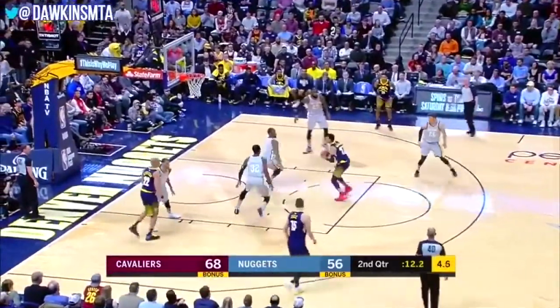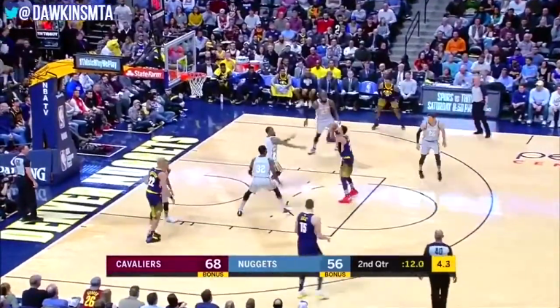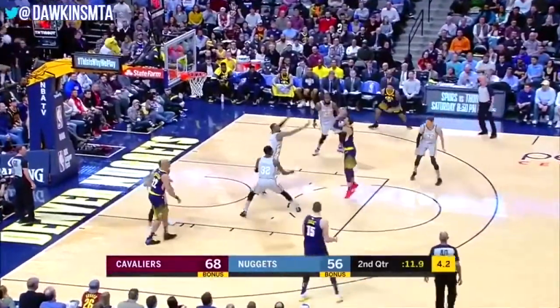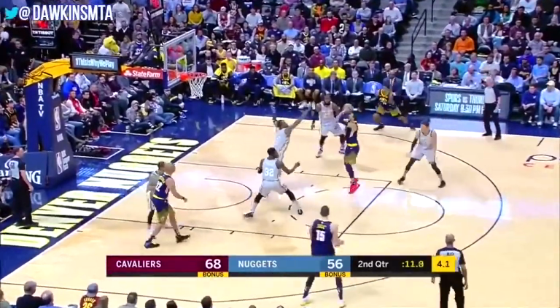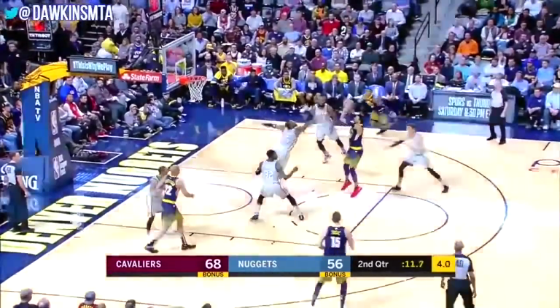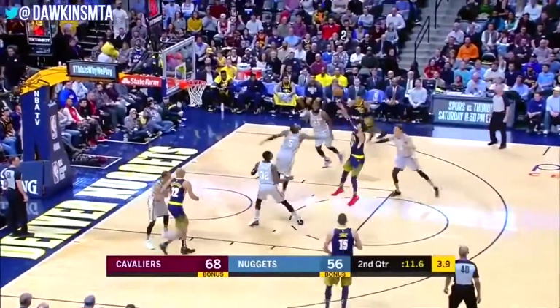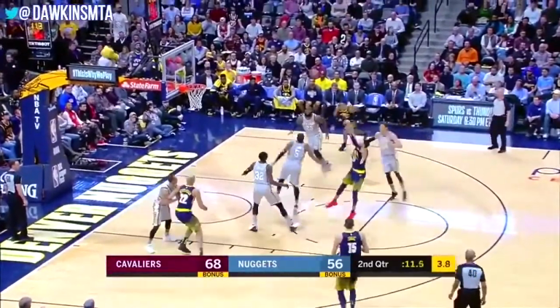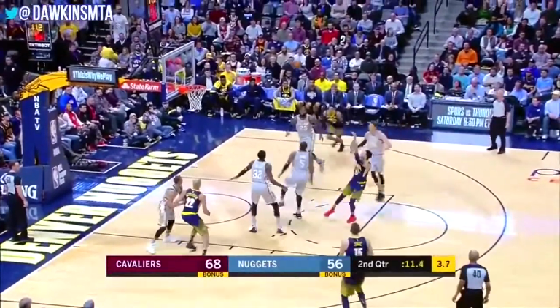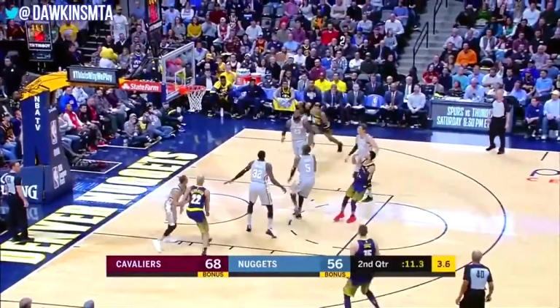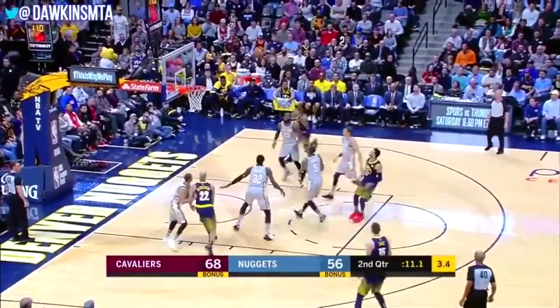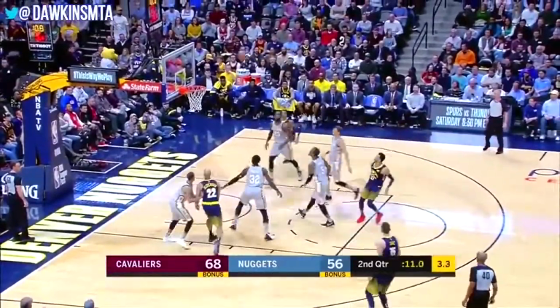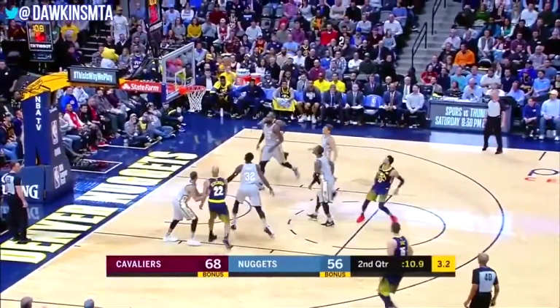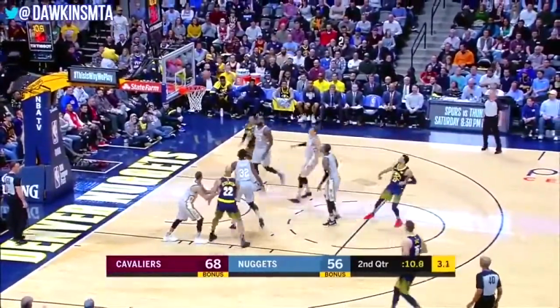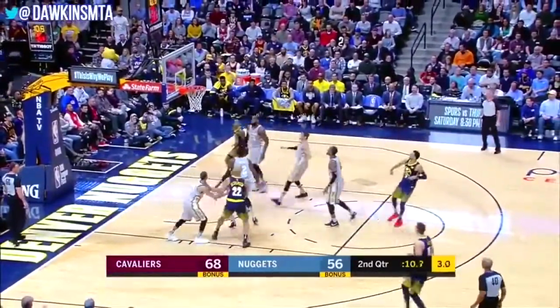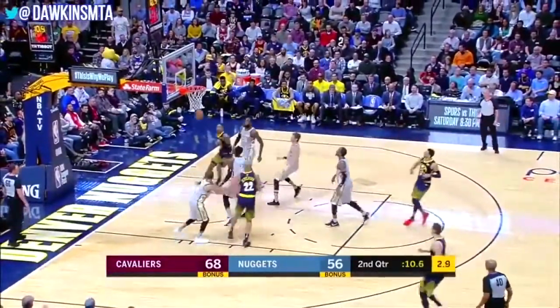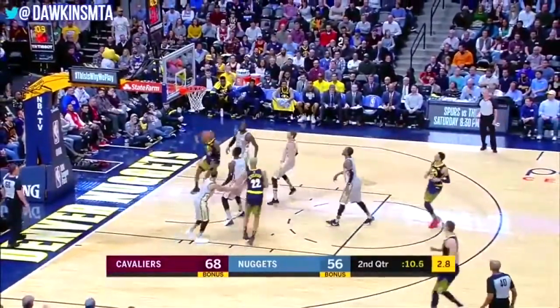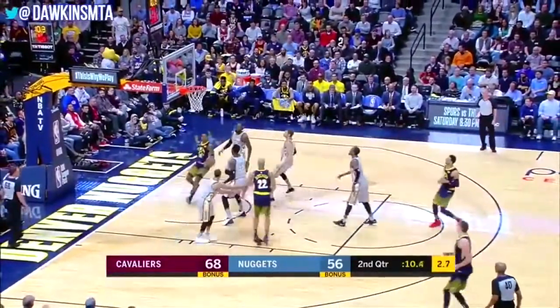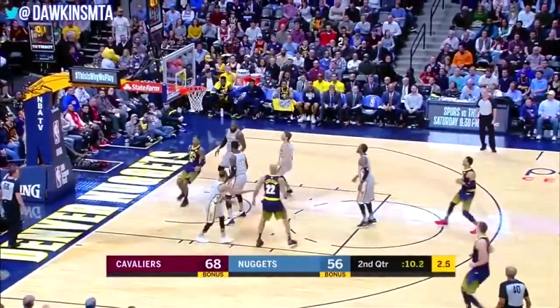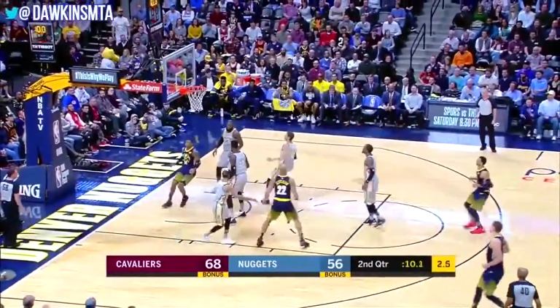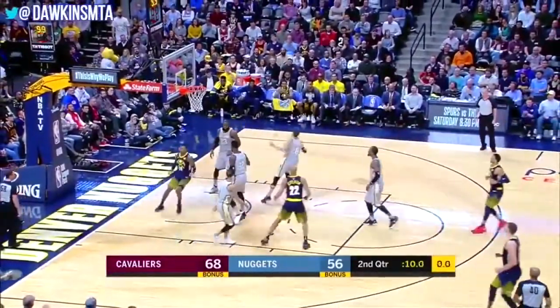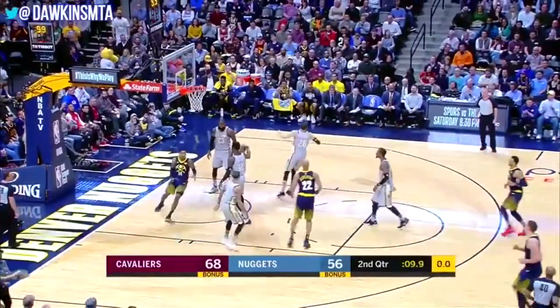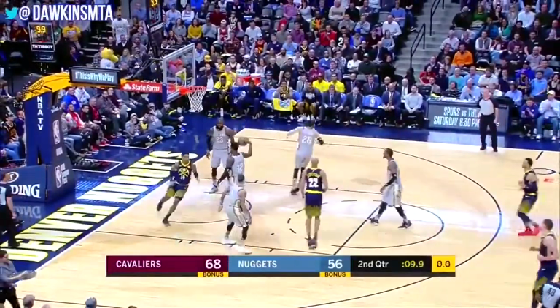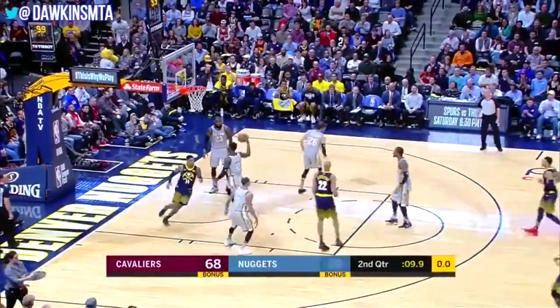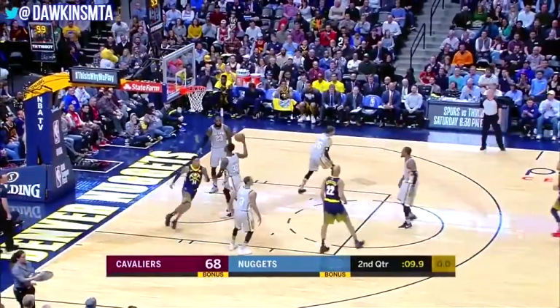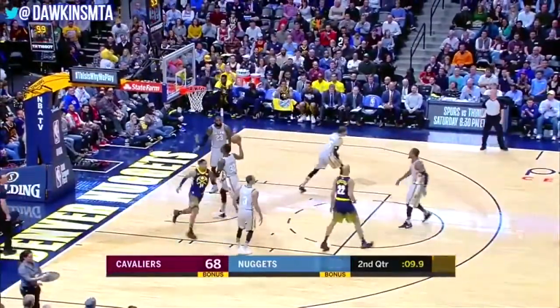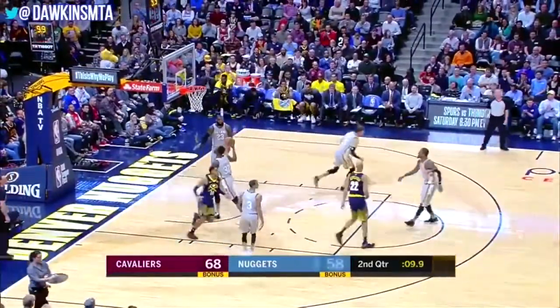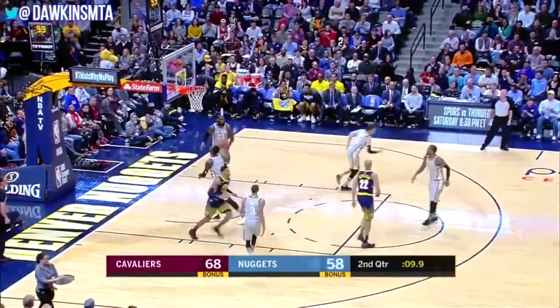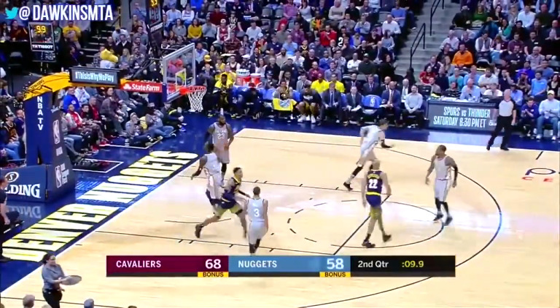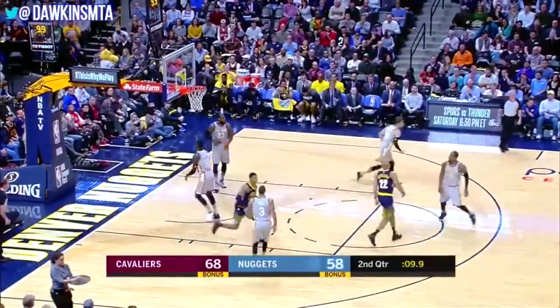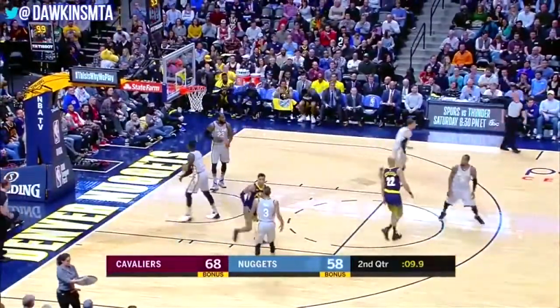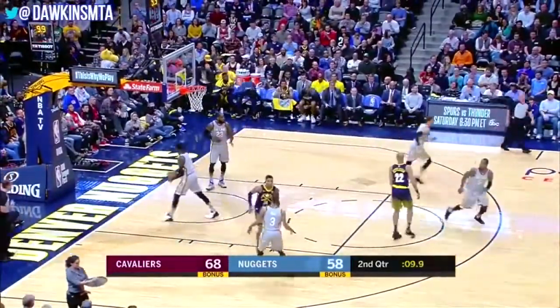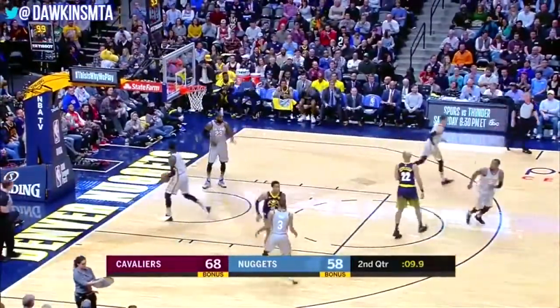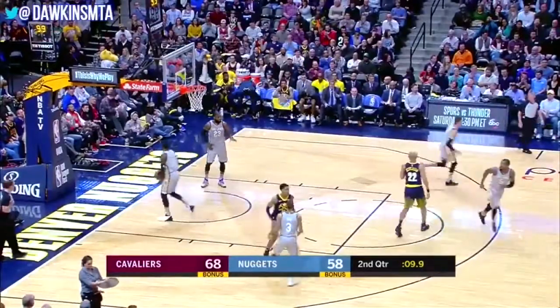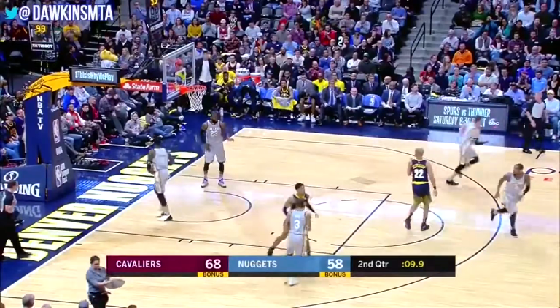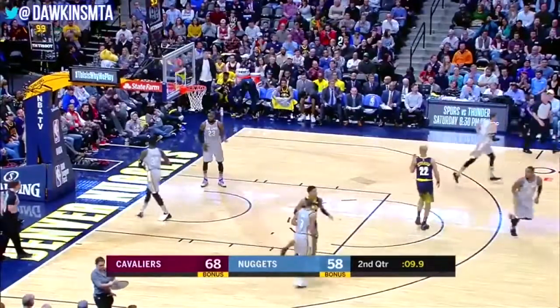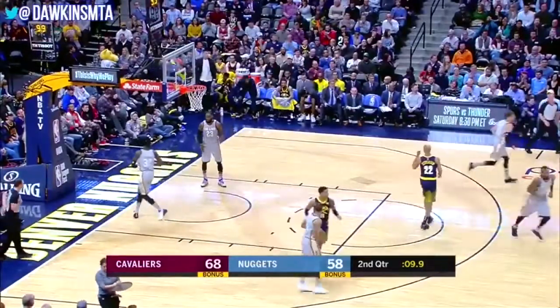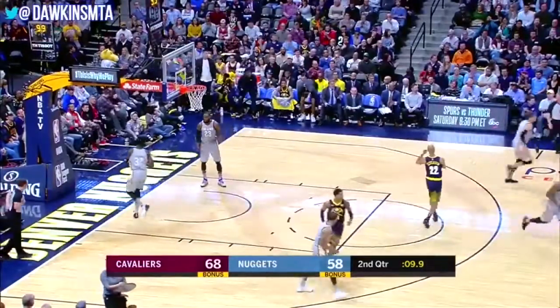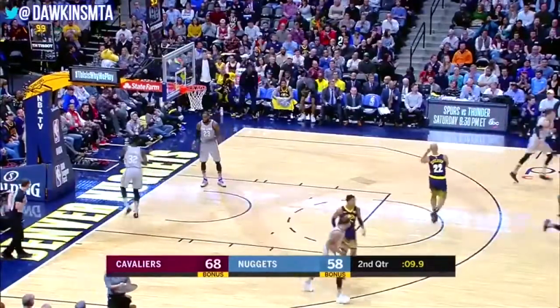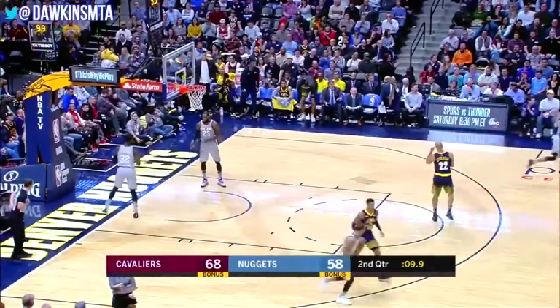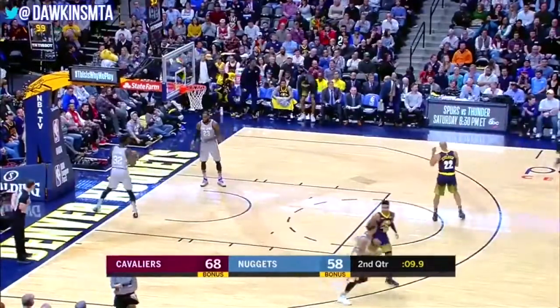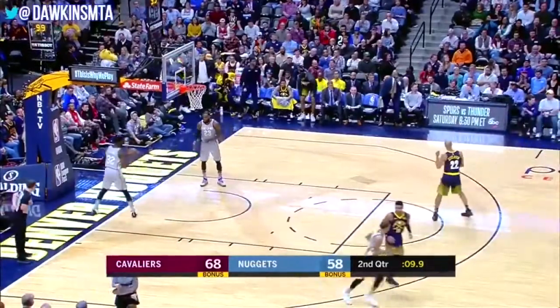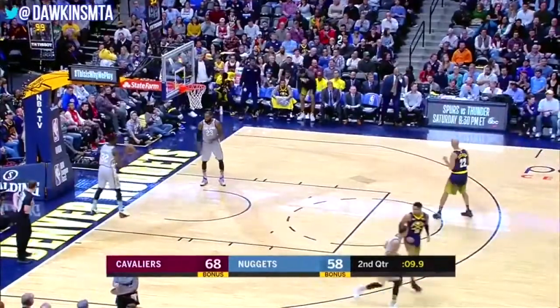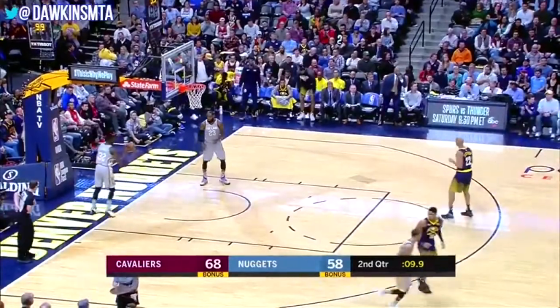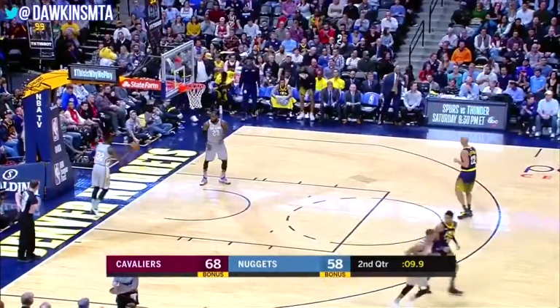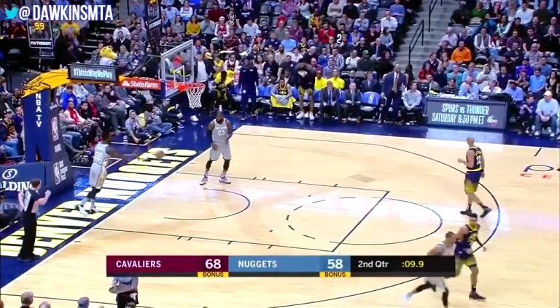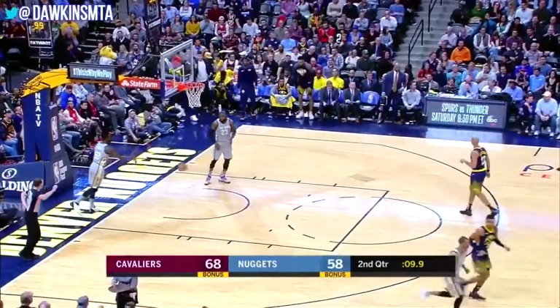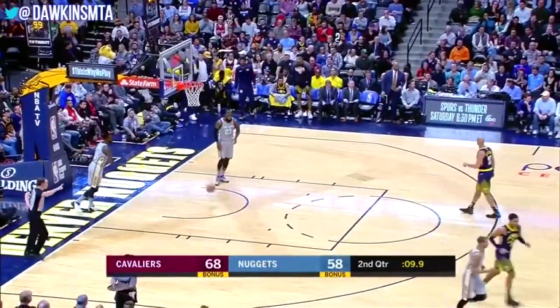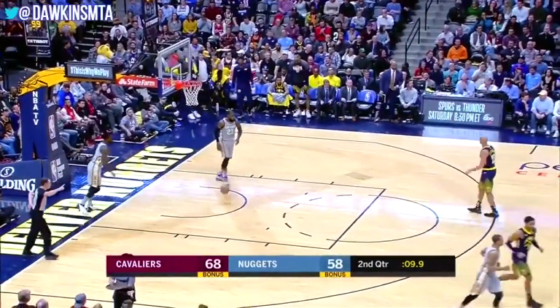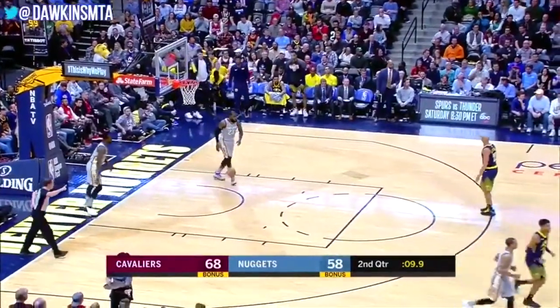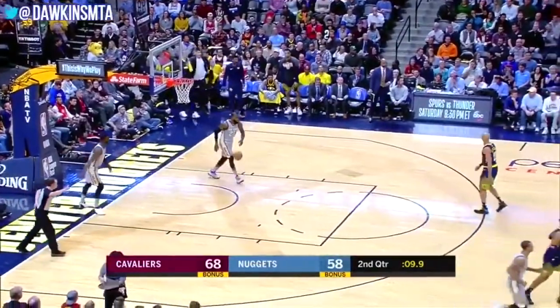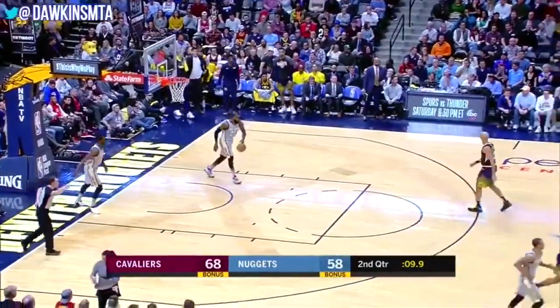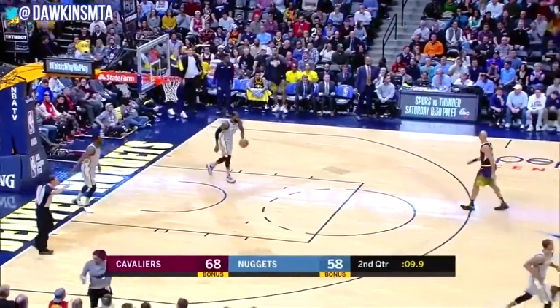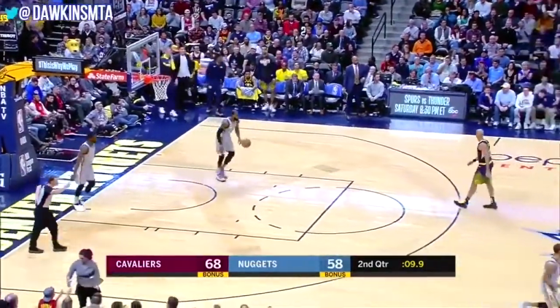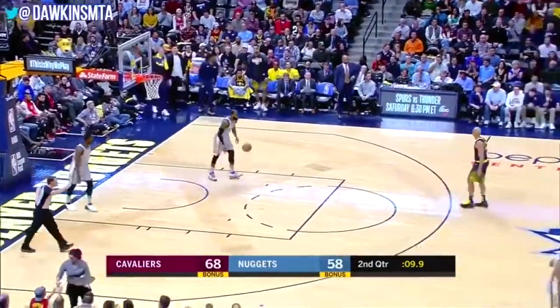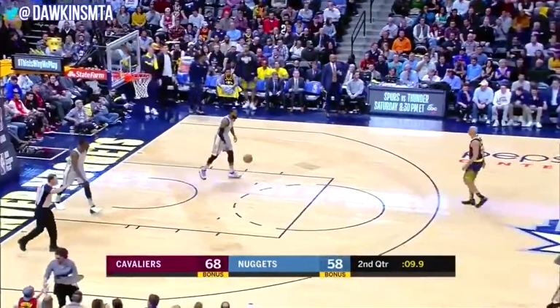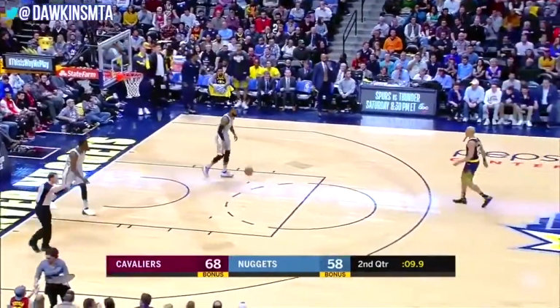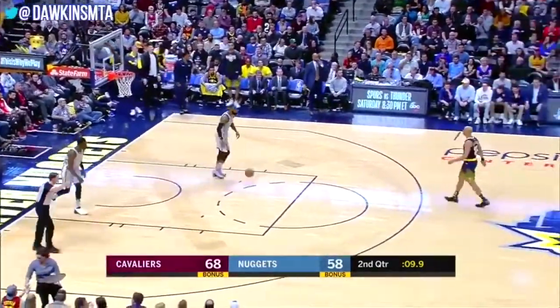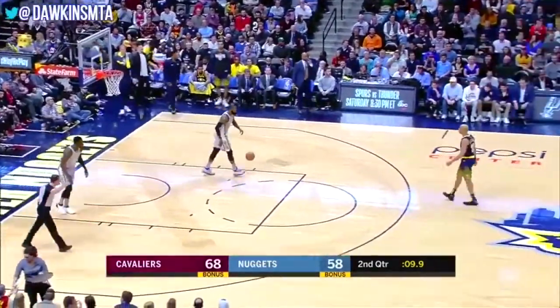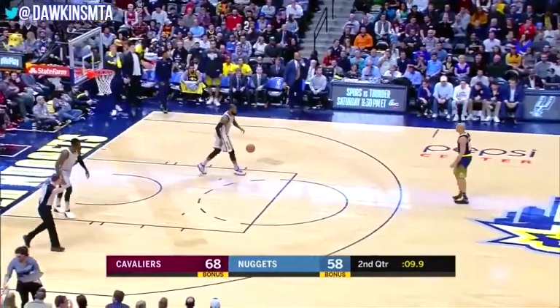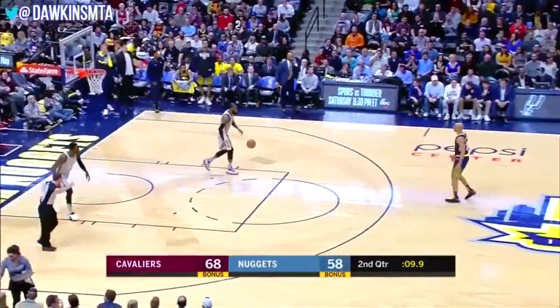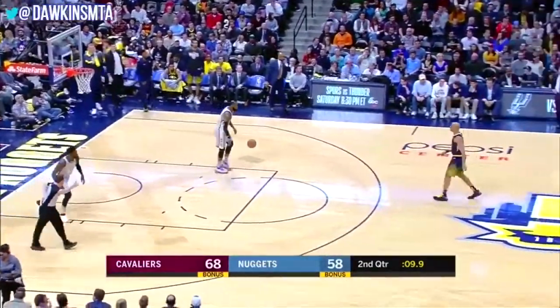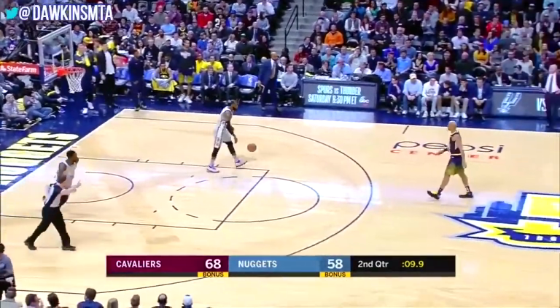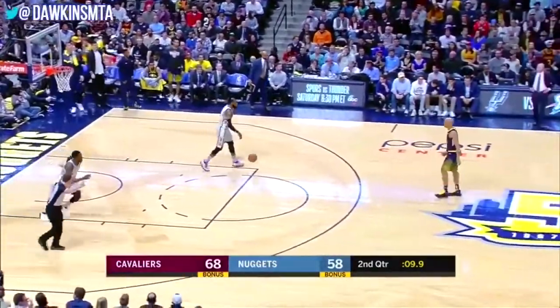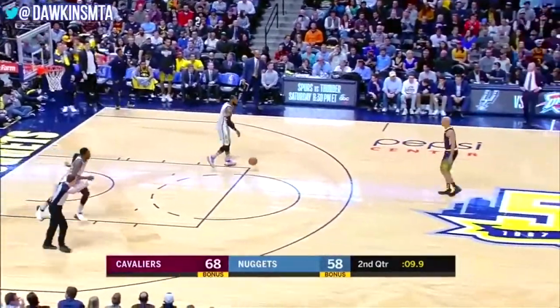Murray, step back — nice move. Professional scorer there. Jamal Murray's got seven.